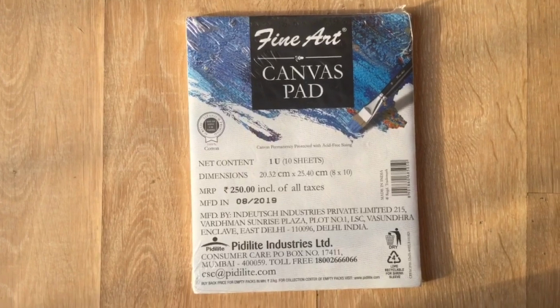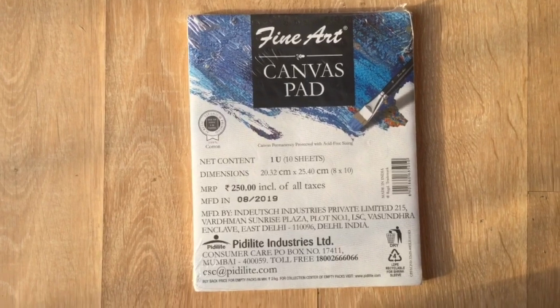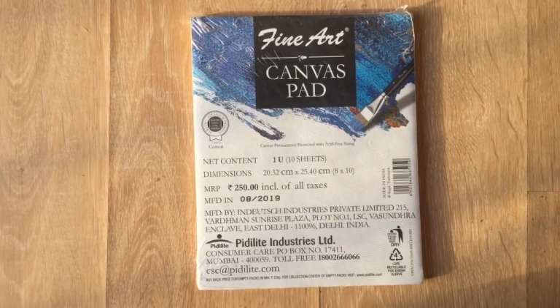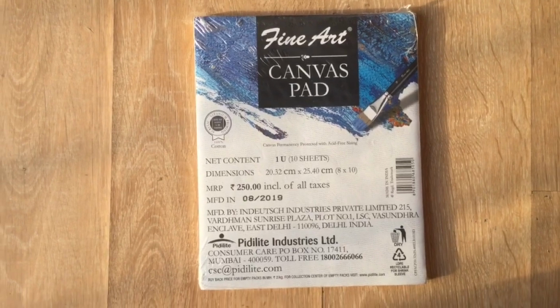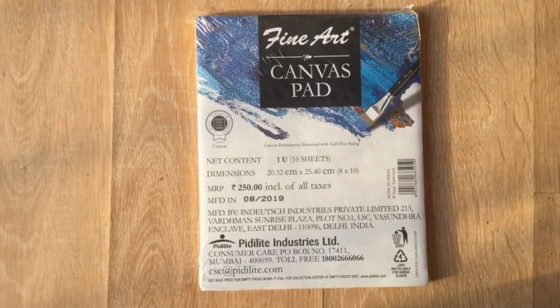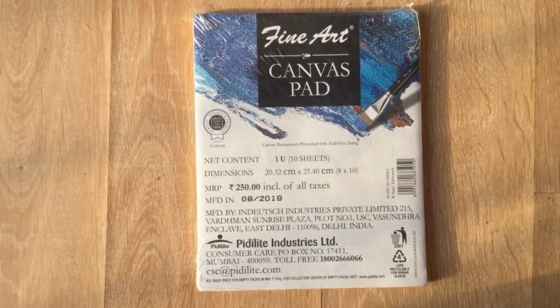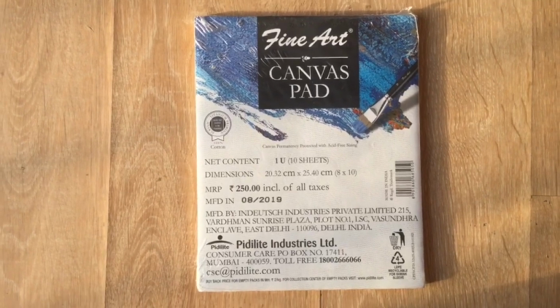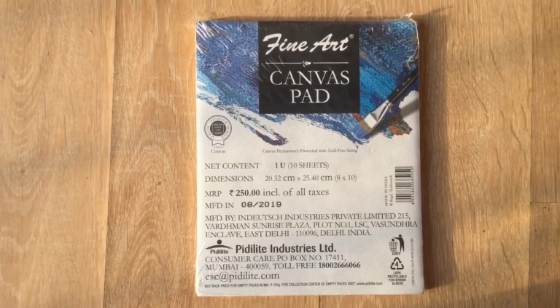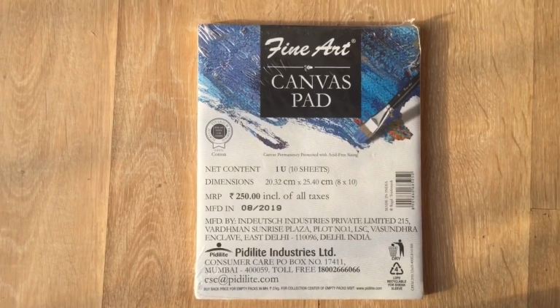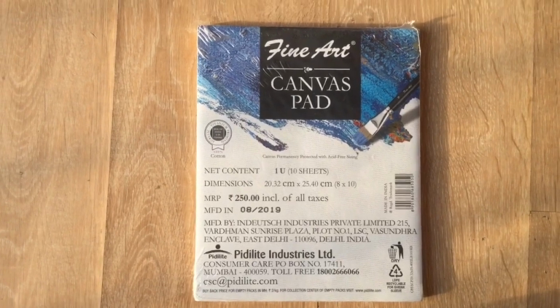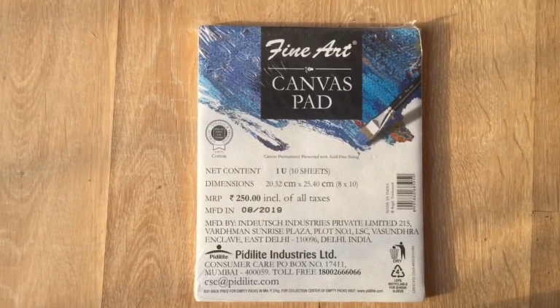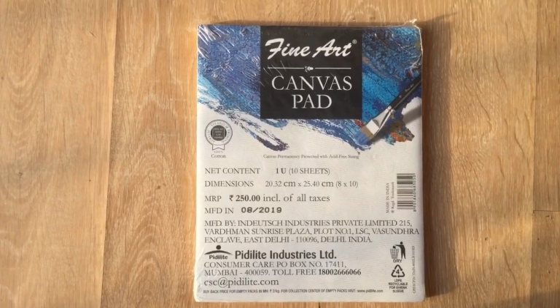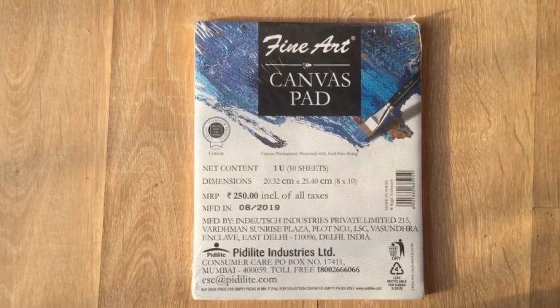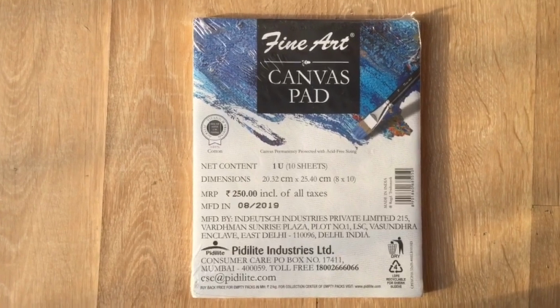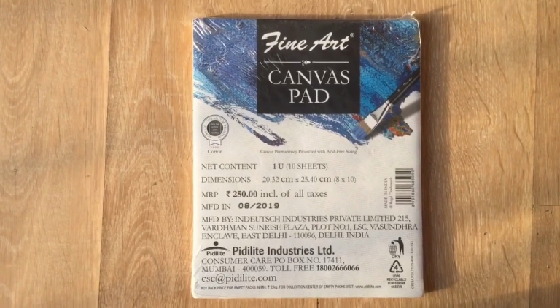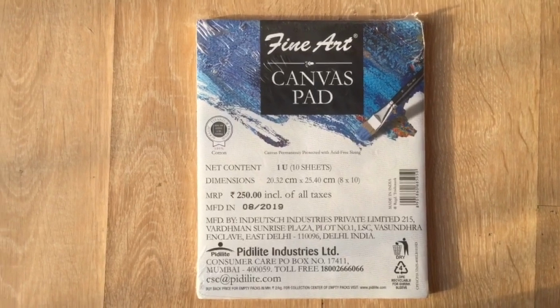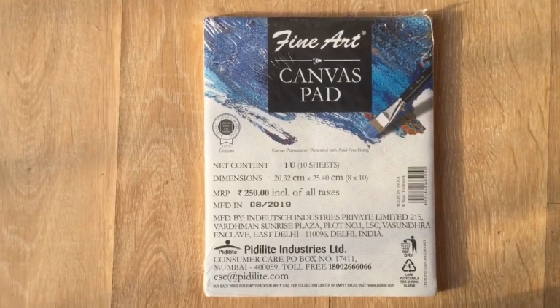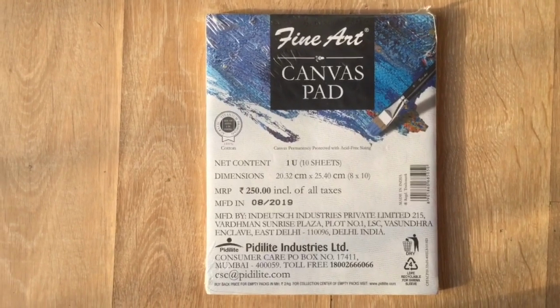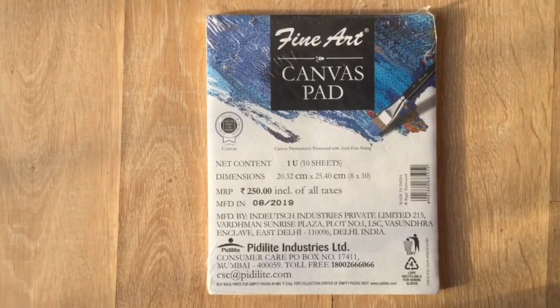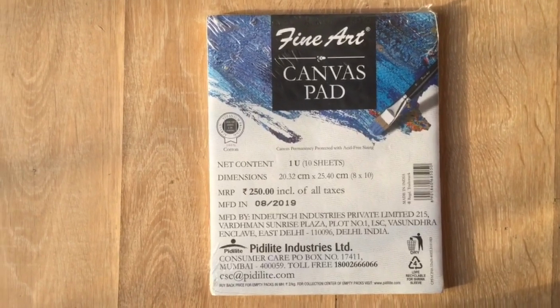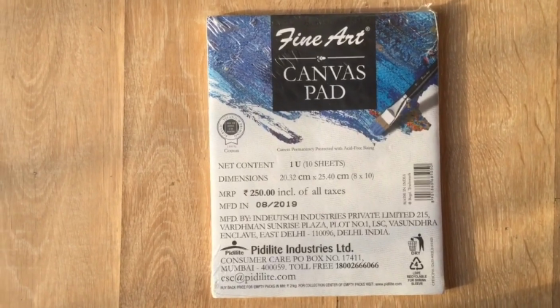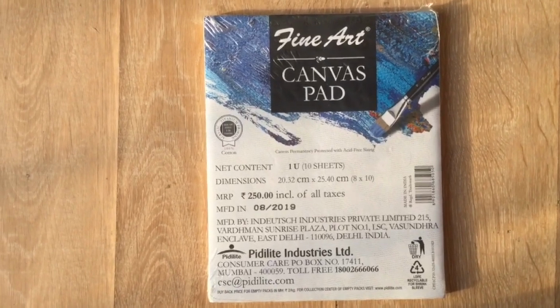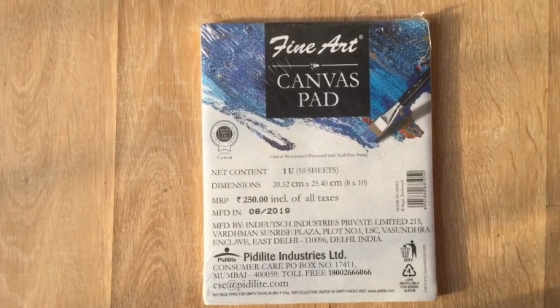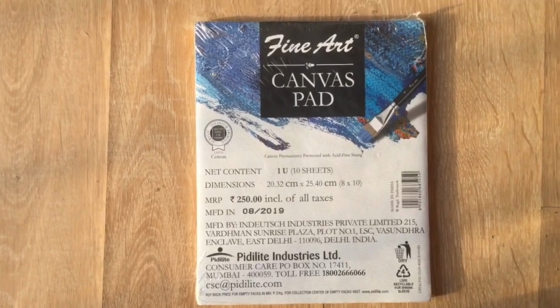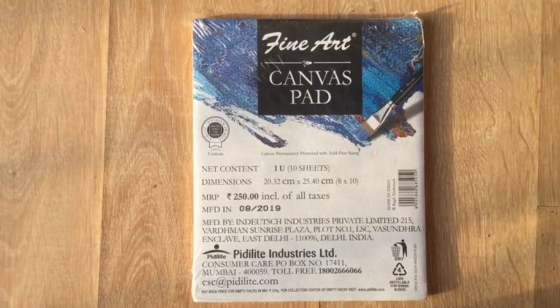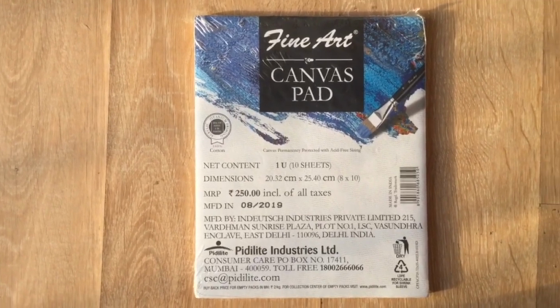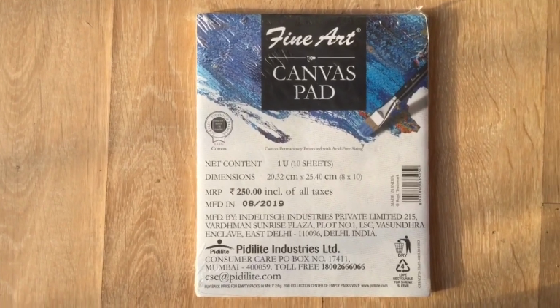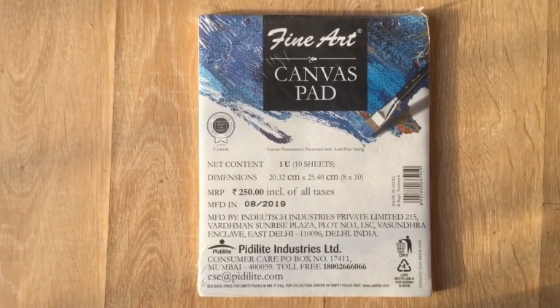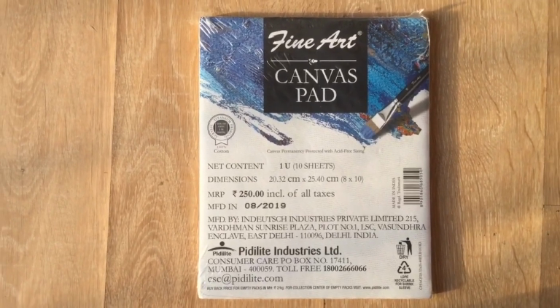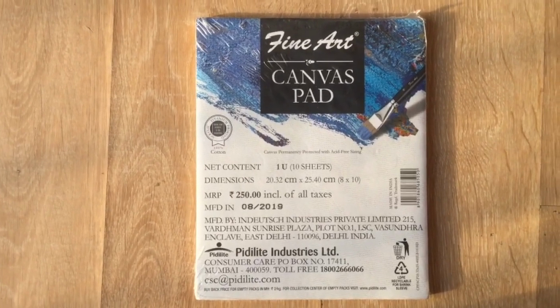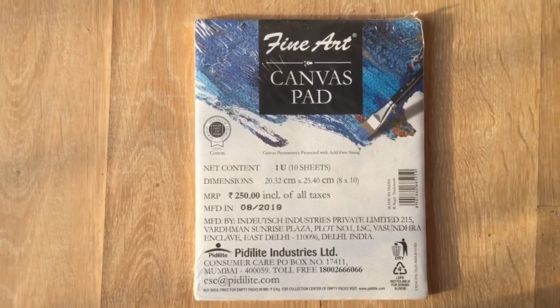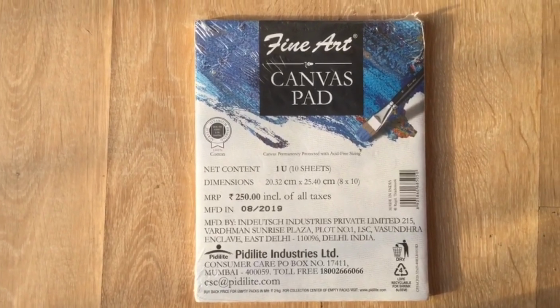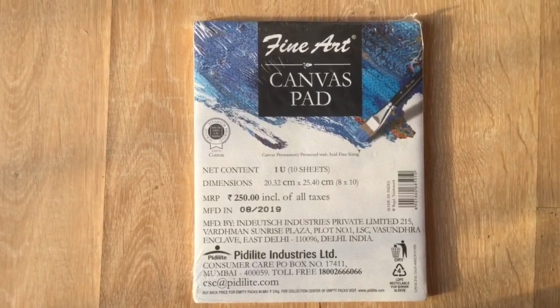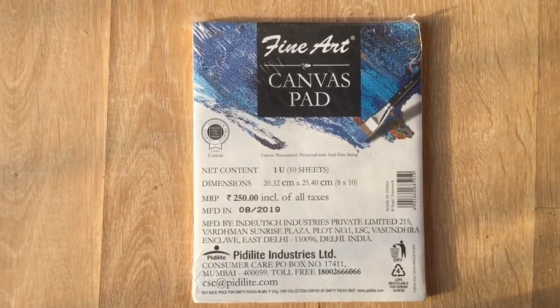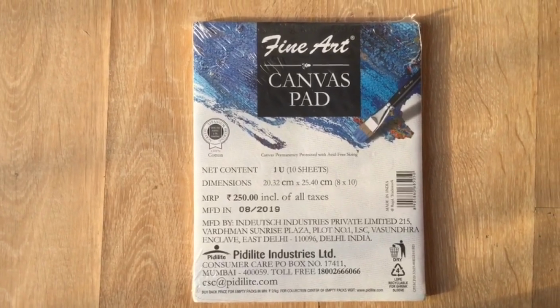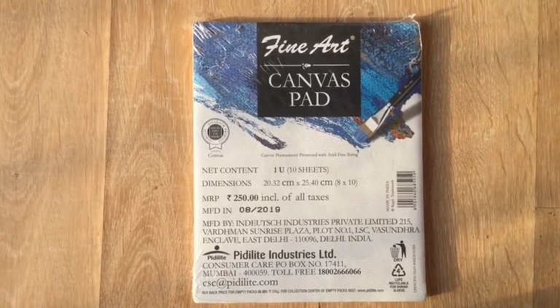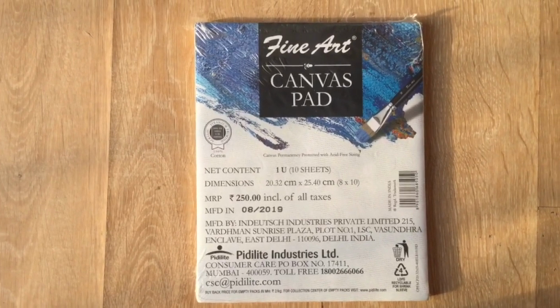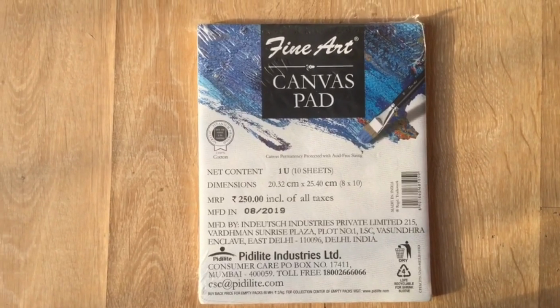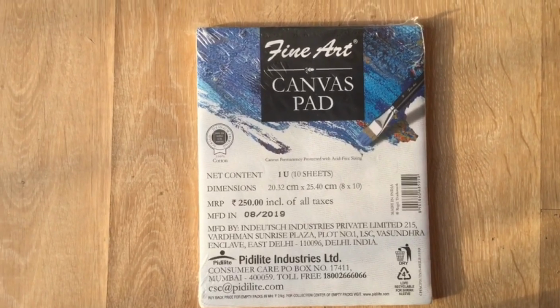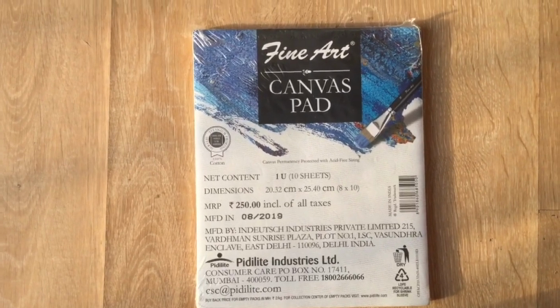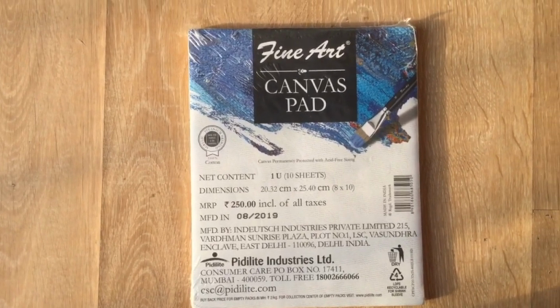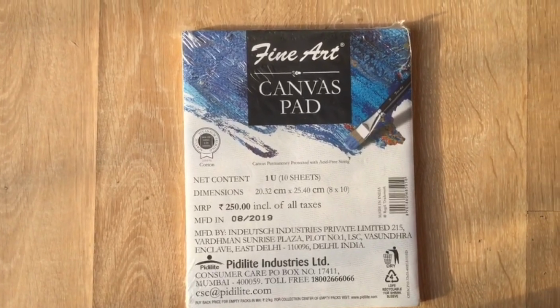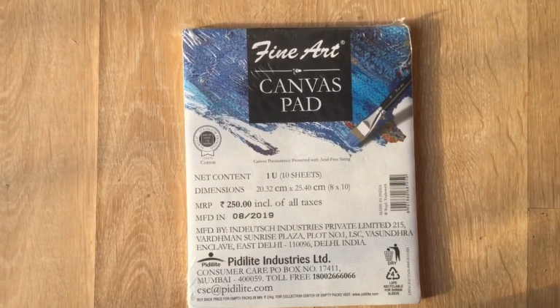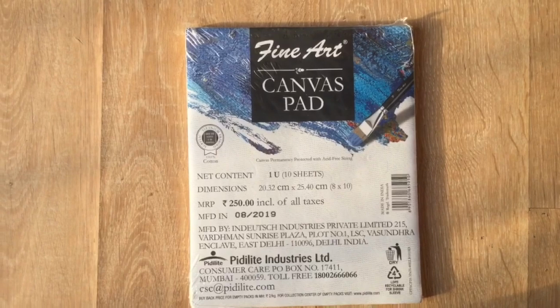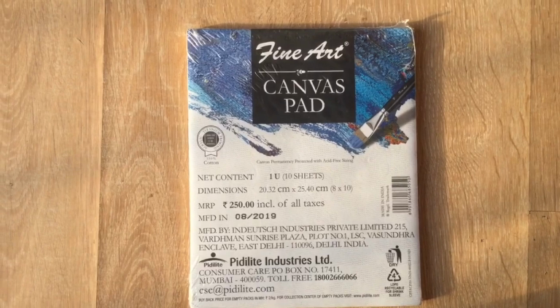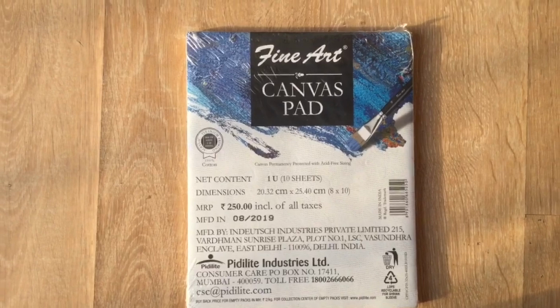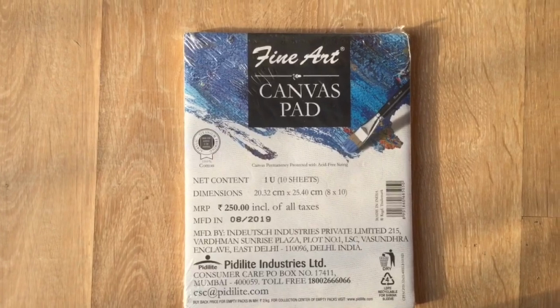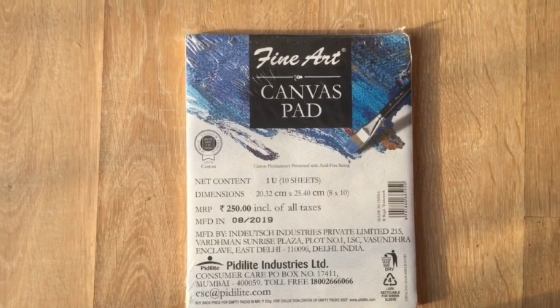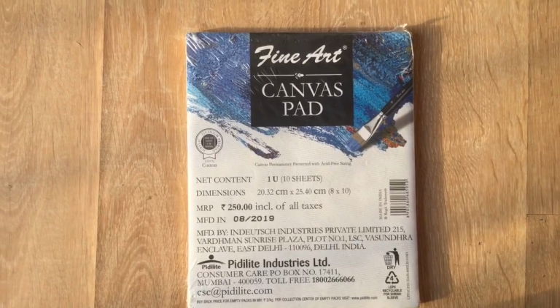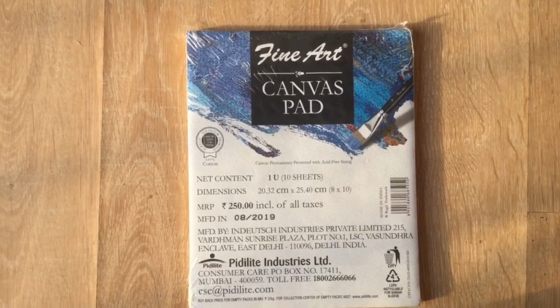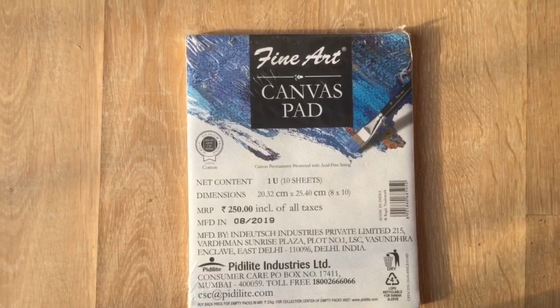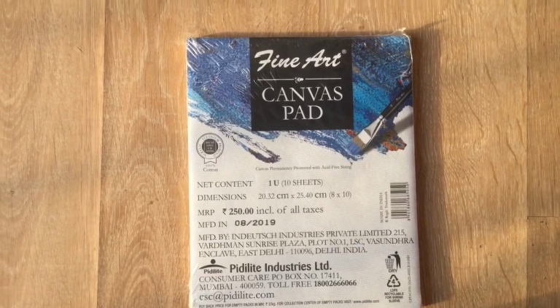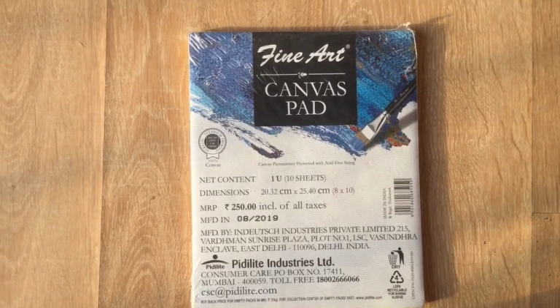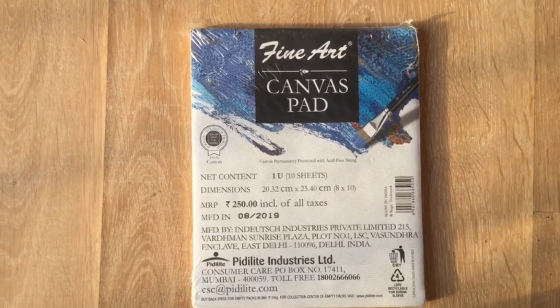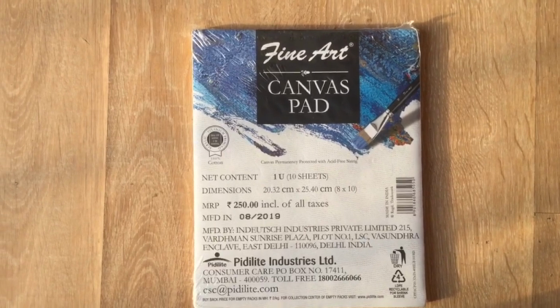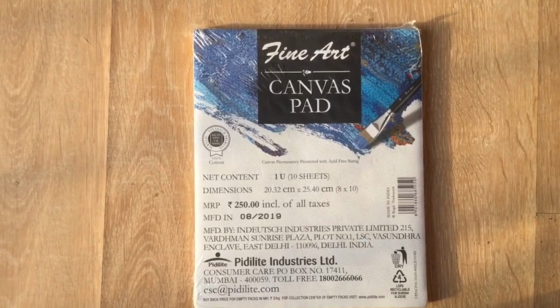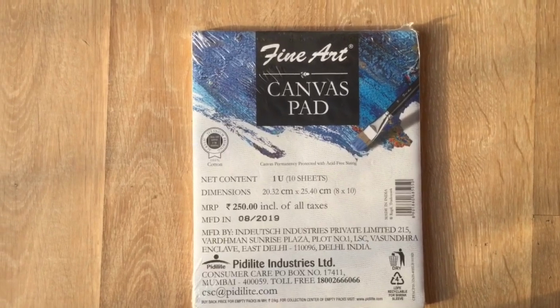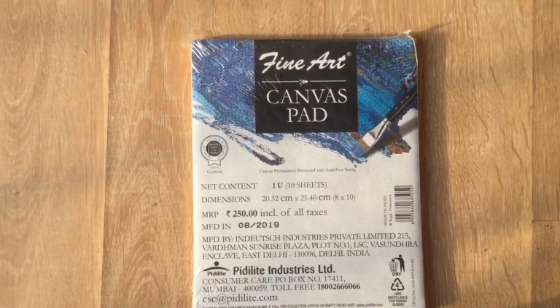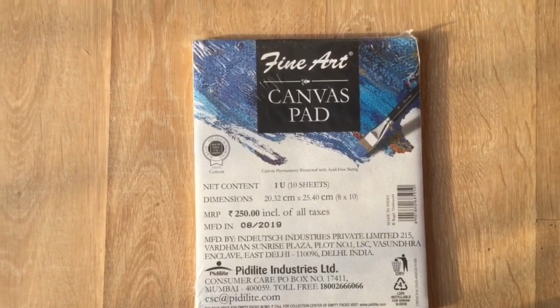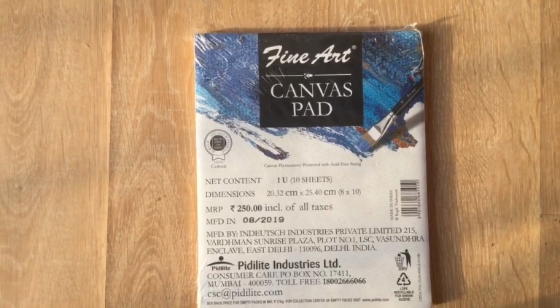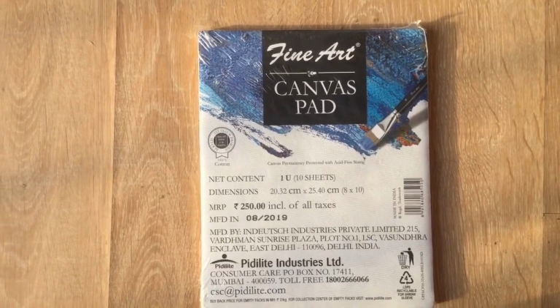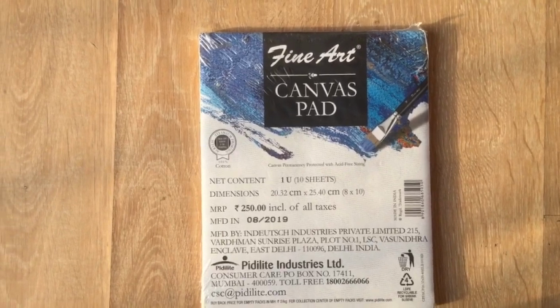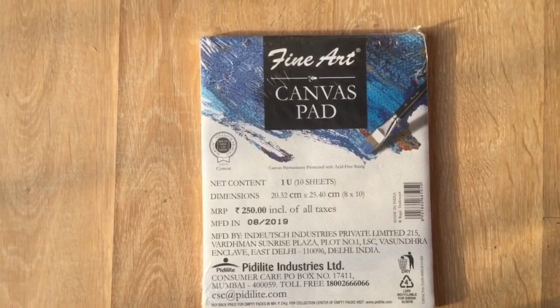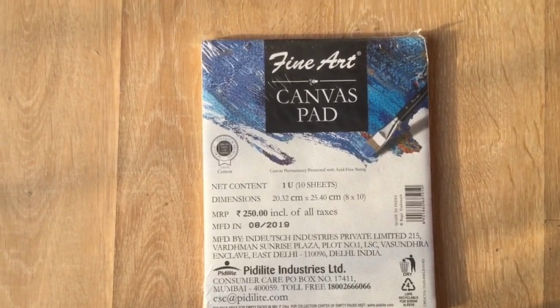Isn't that good? I totally recommend this to you because you don't have to go to the store again just to buy a canvas. So now let's get into the next item.